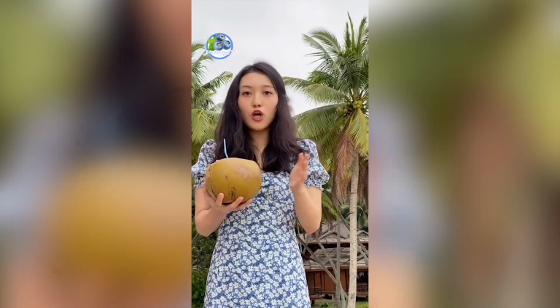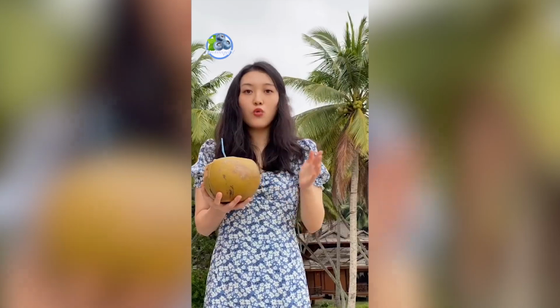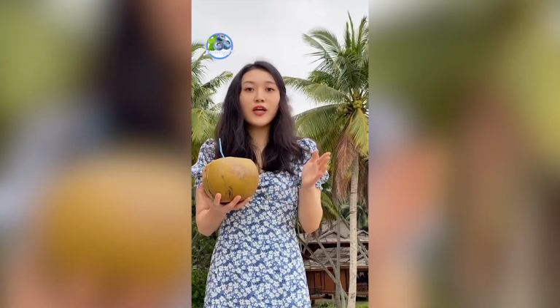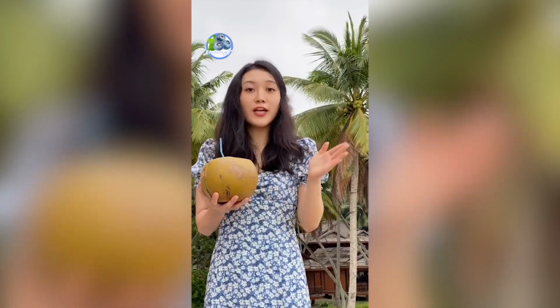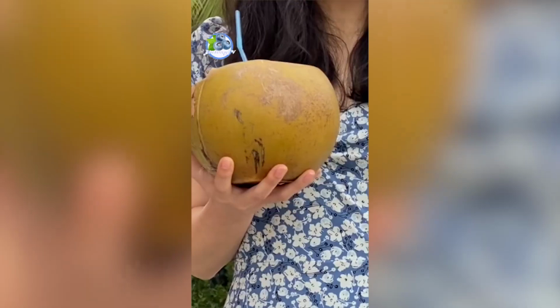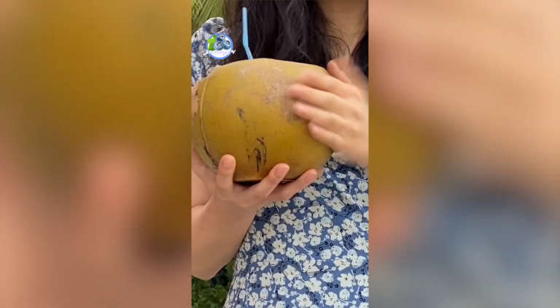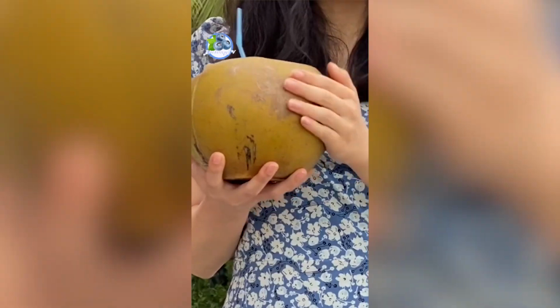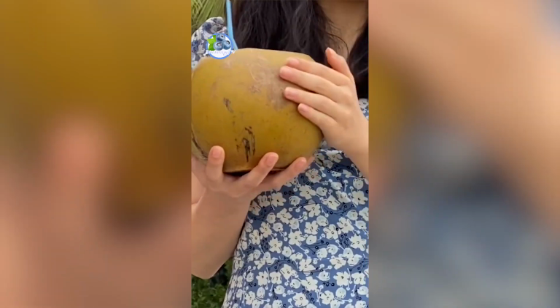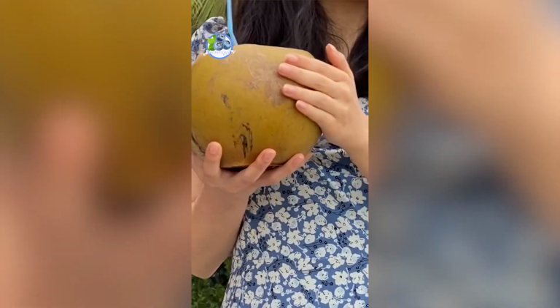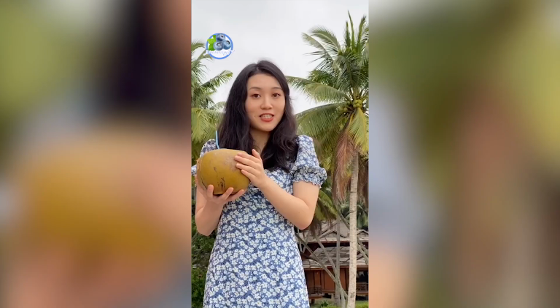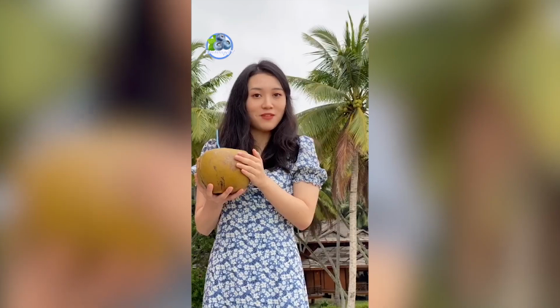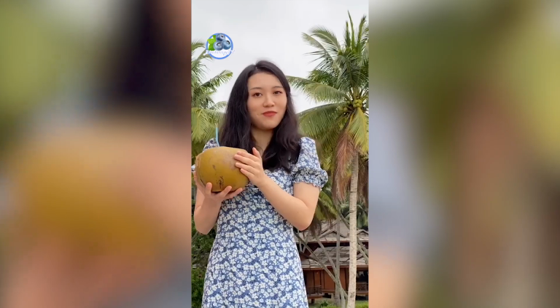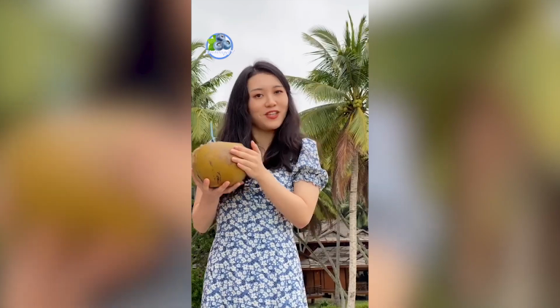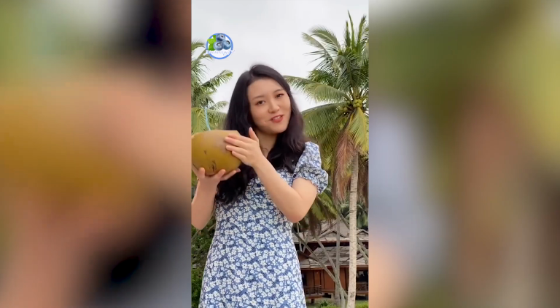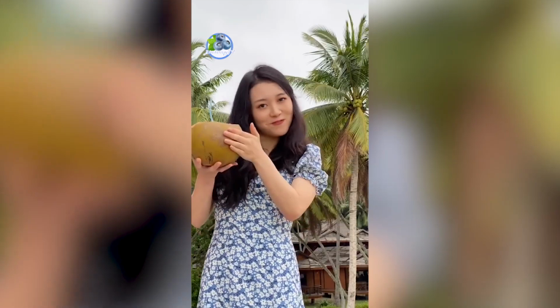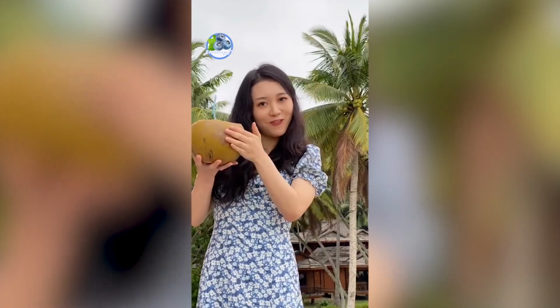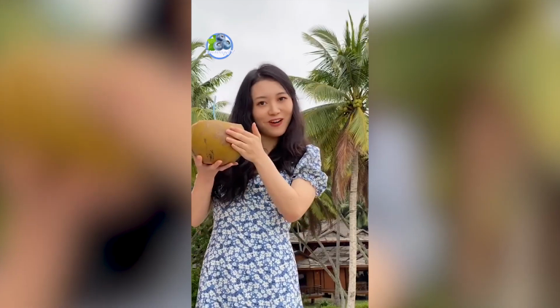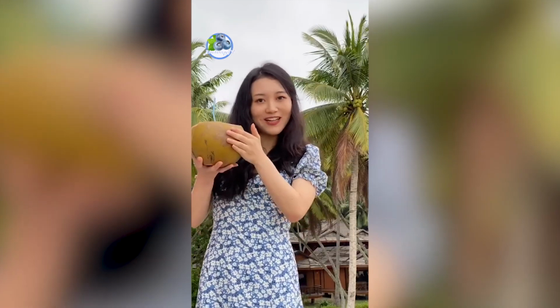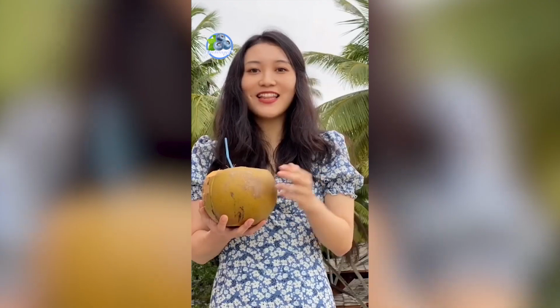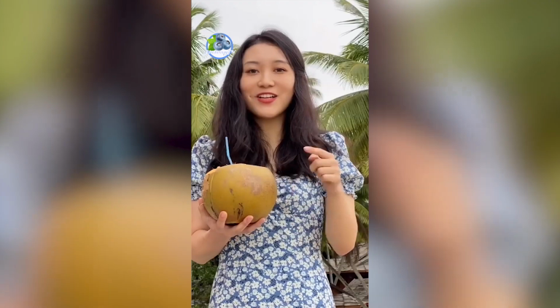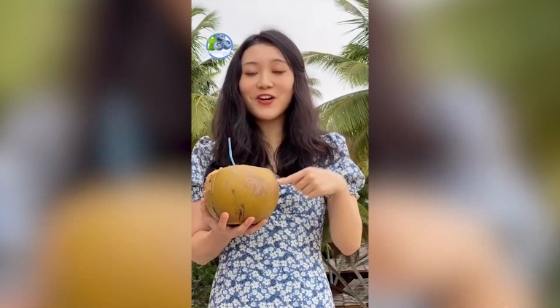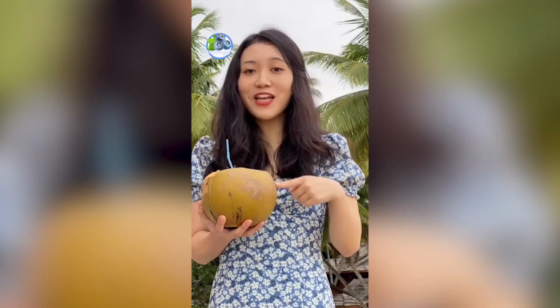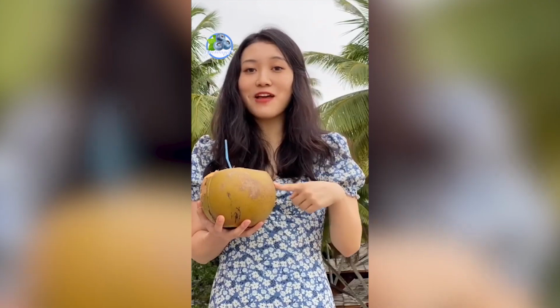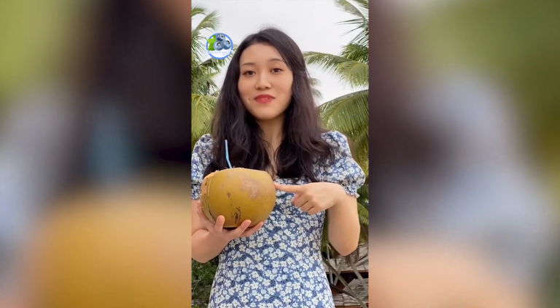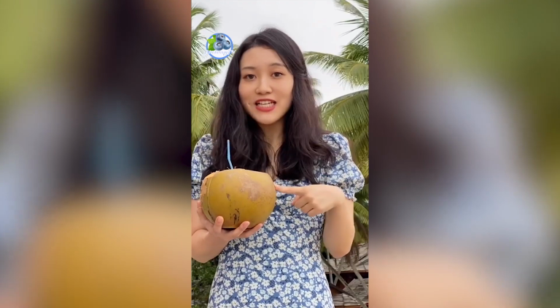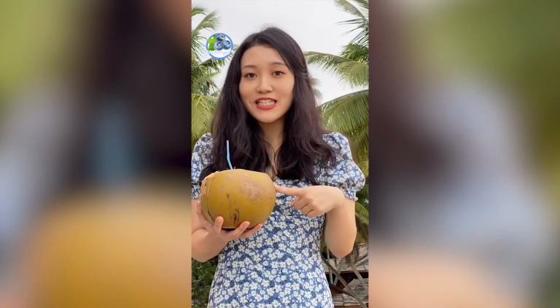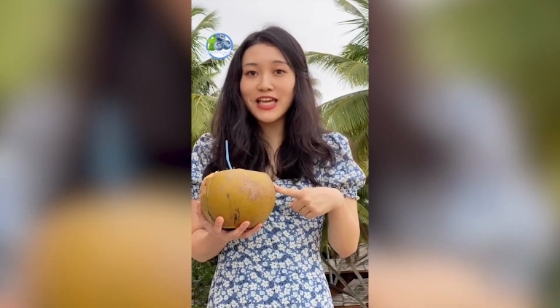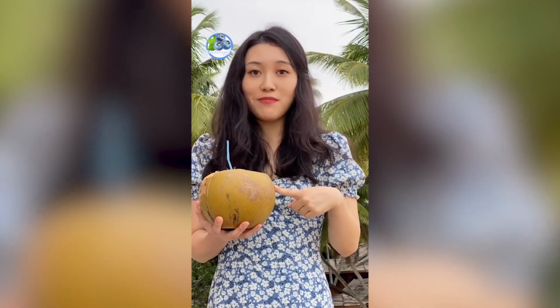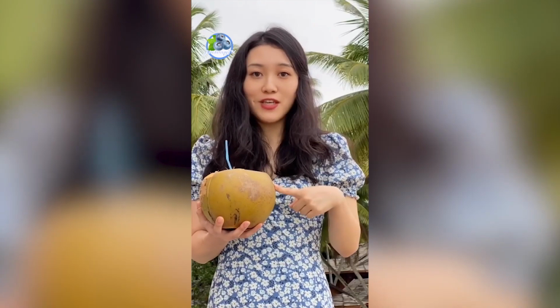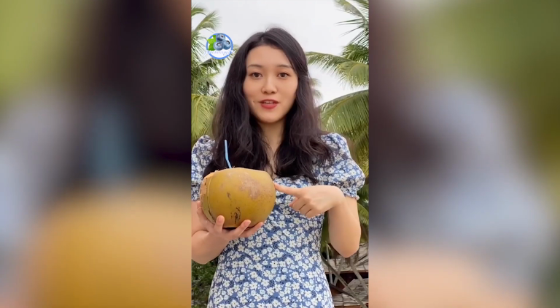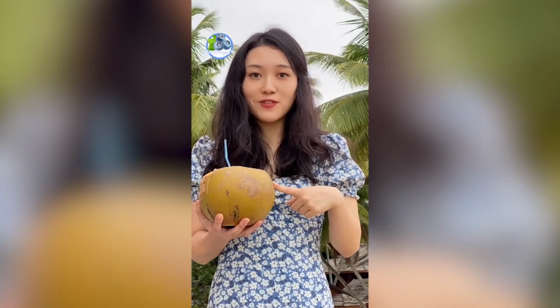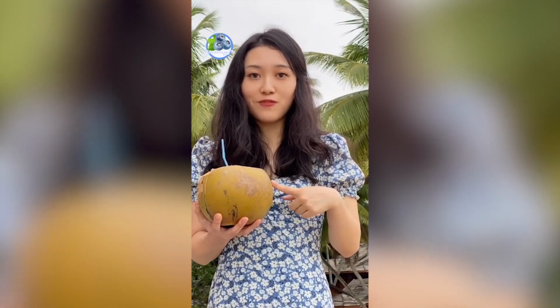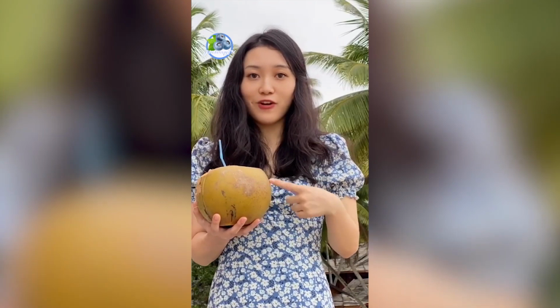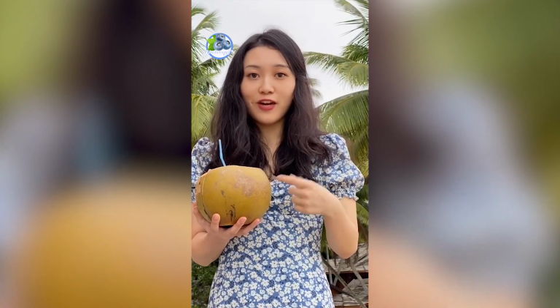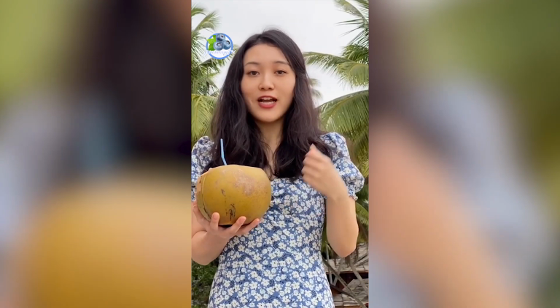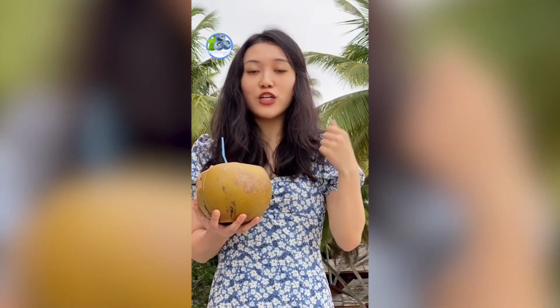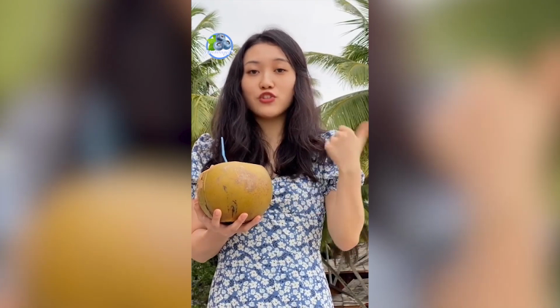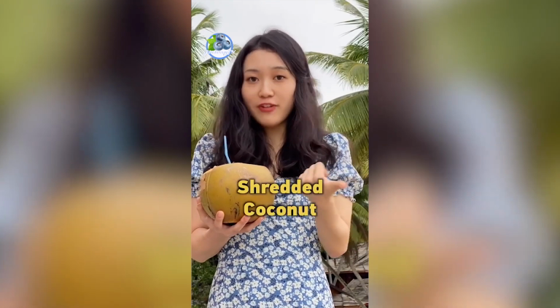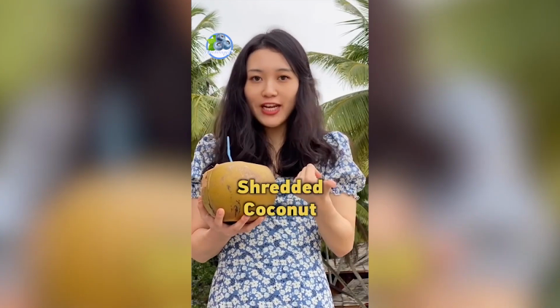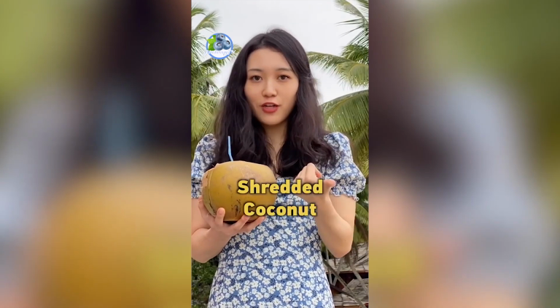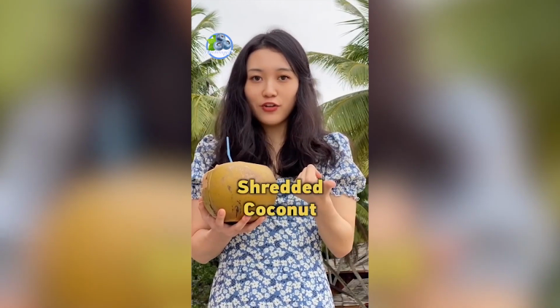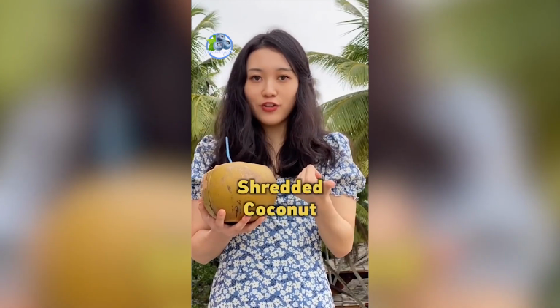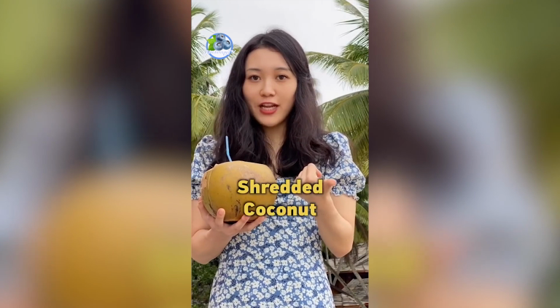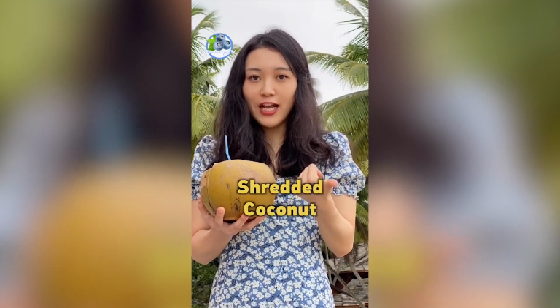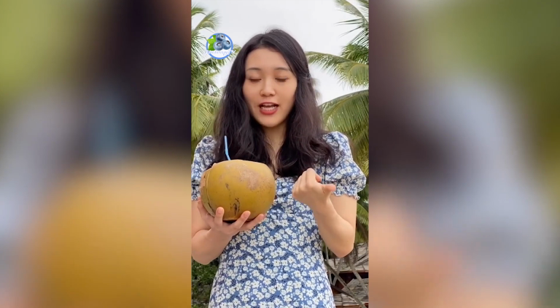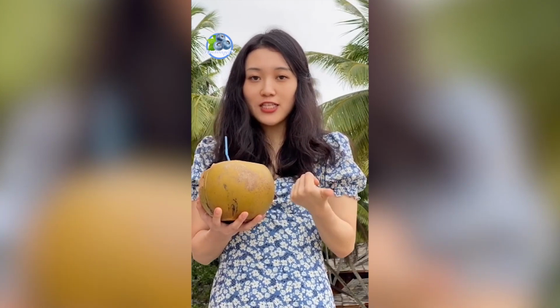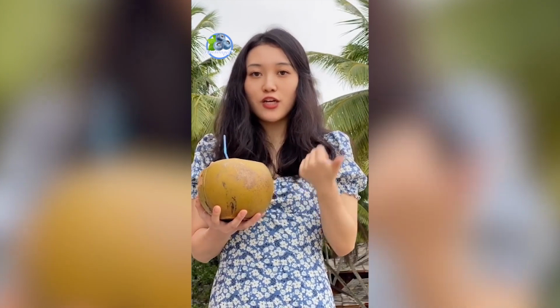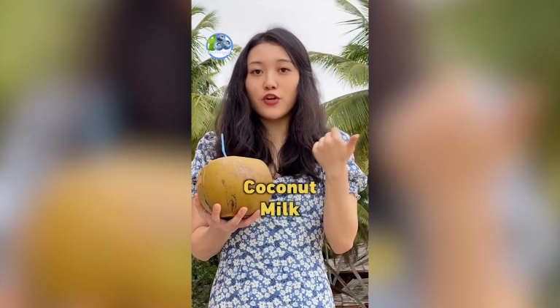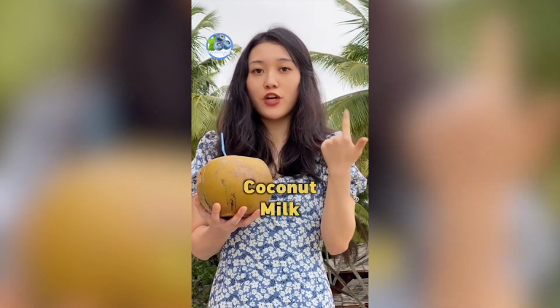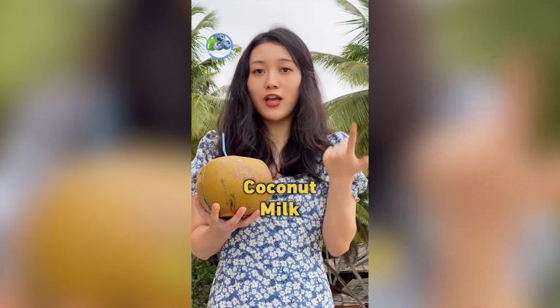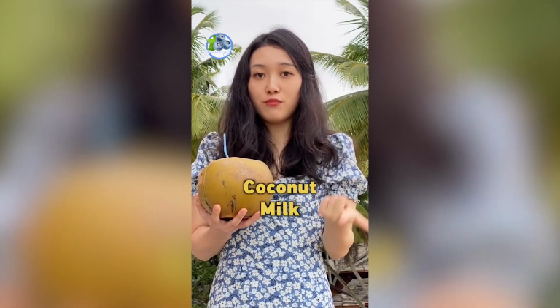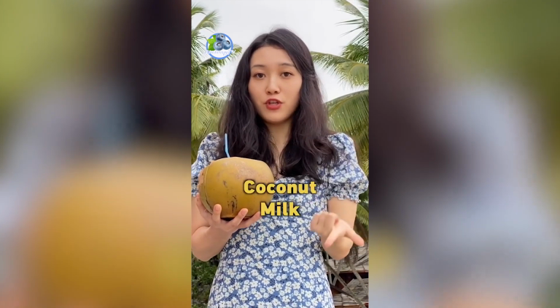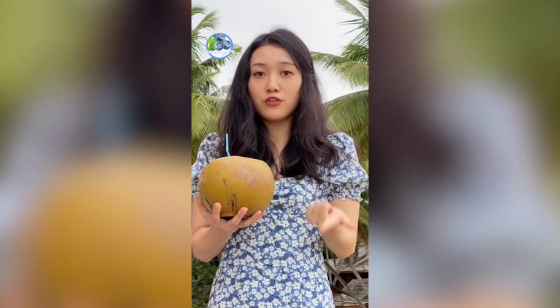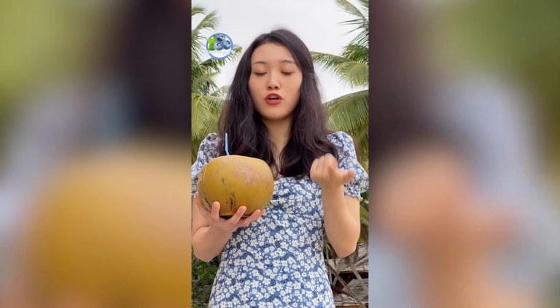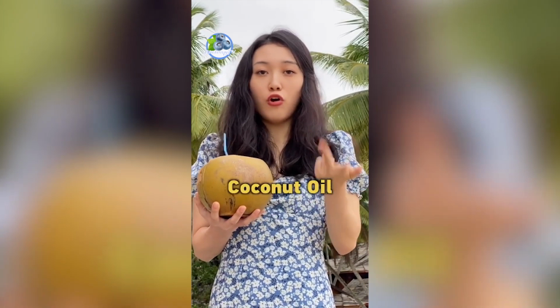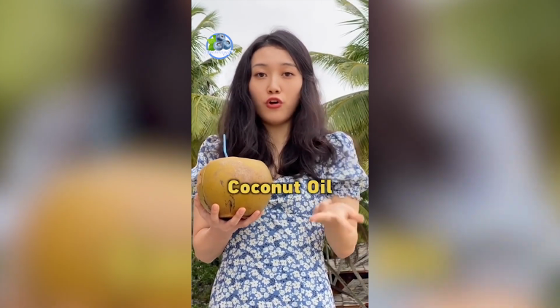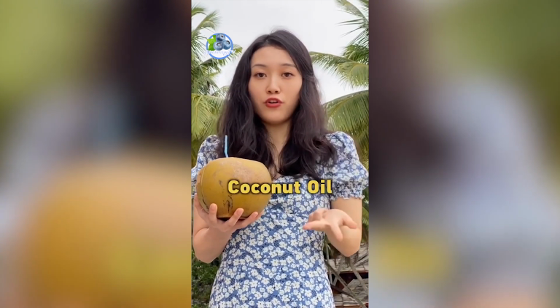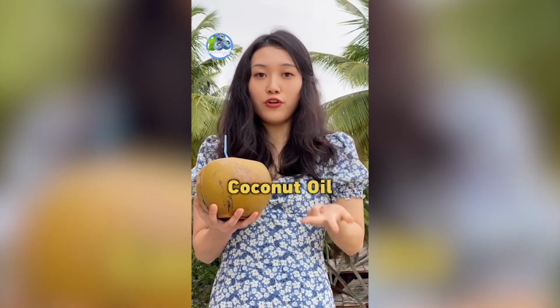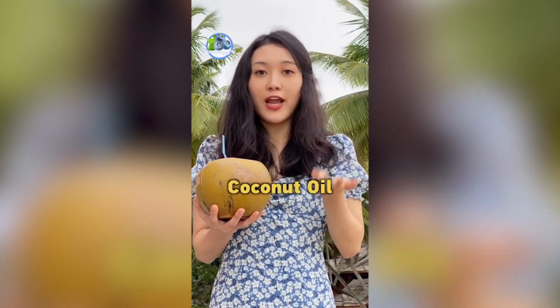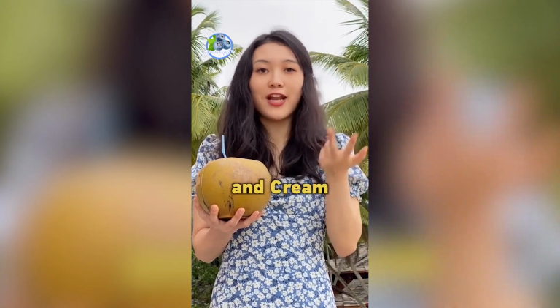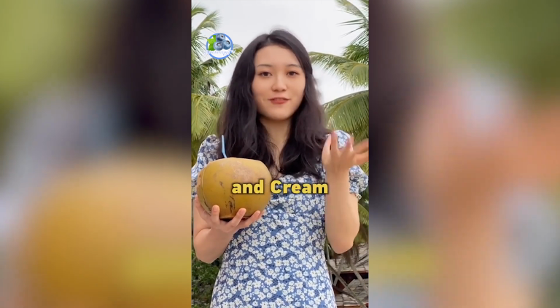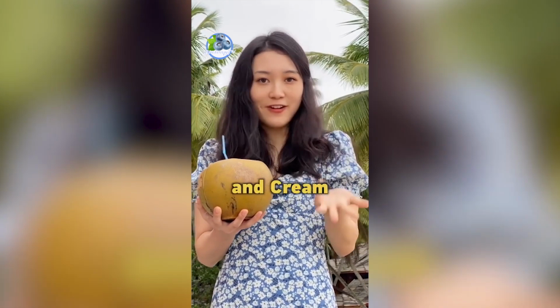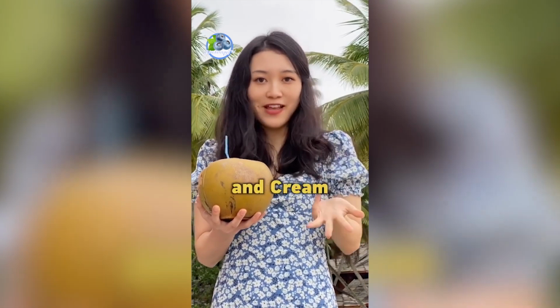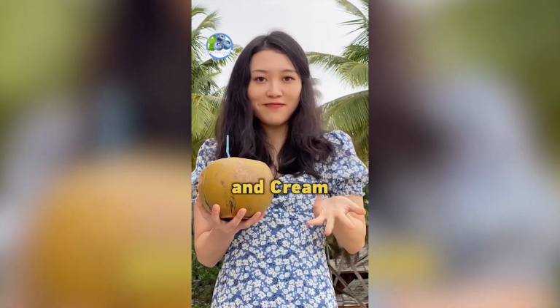What can coconuts be used for? The coconut meat can be used for shredded coconut, coconut milk, oil and cream.